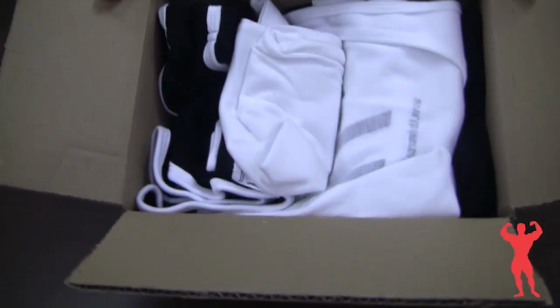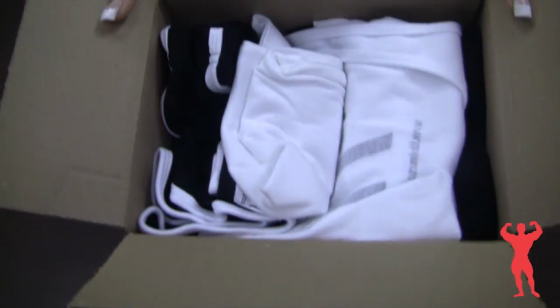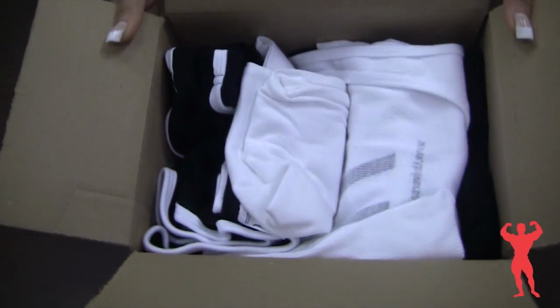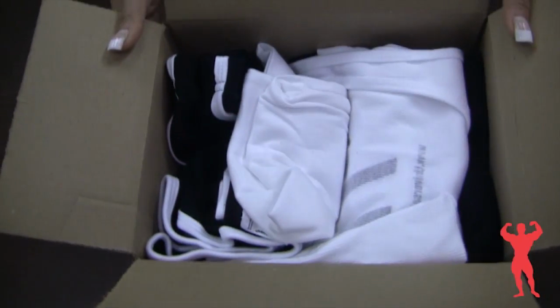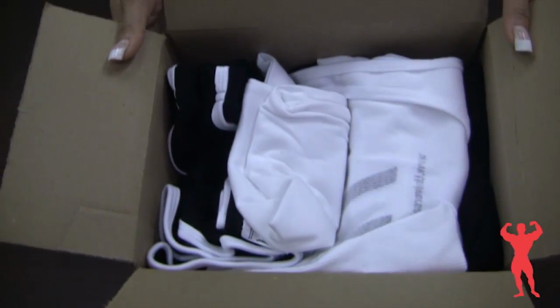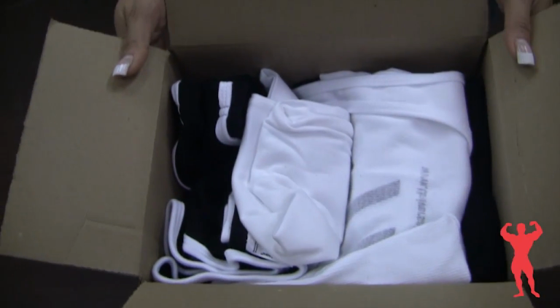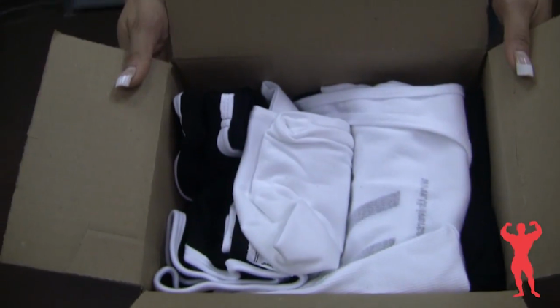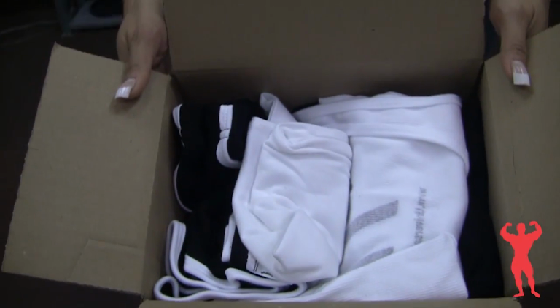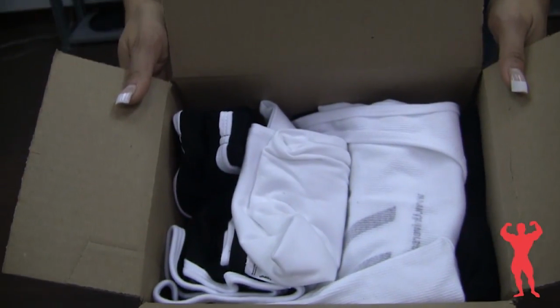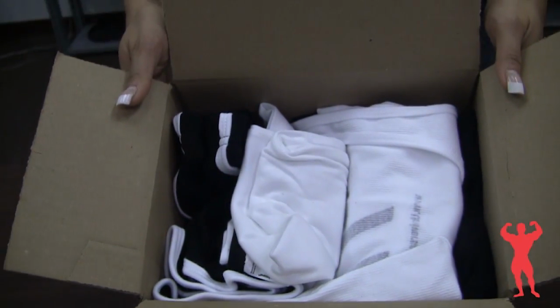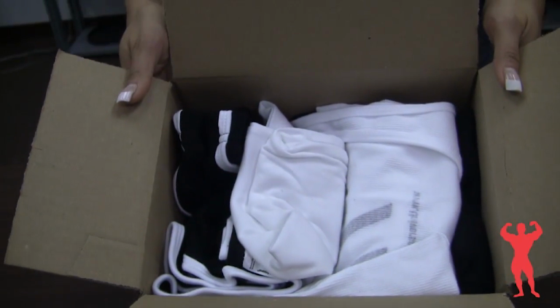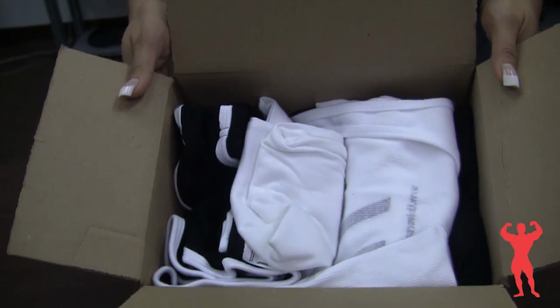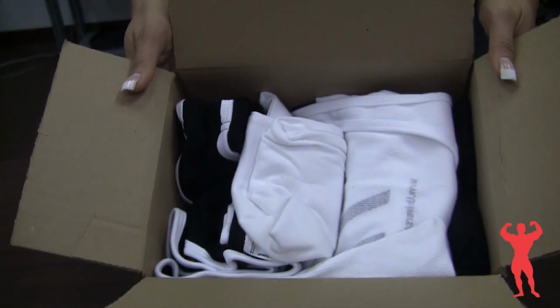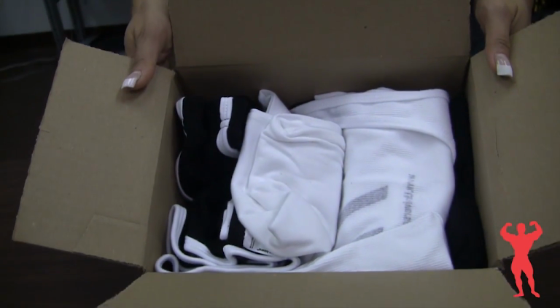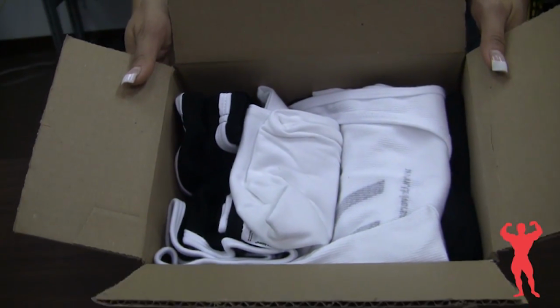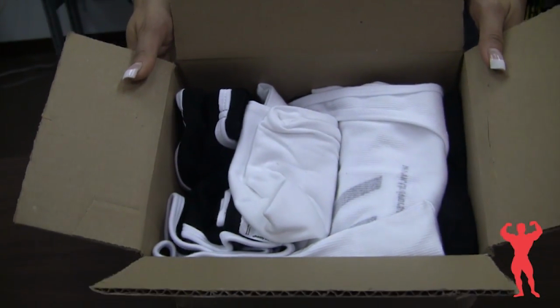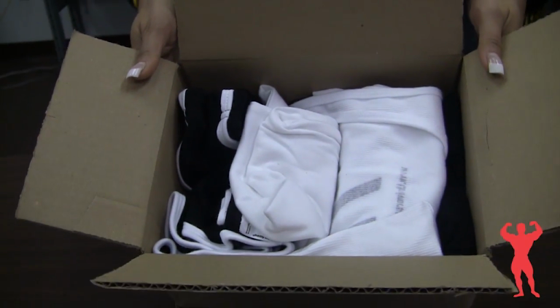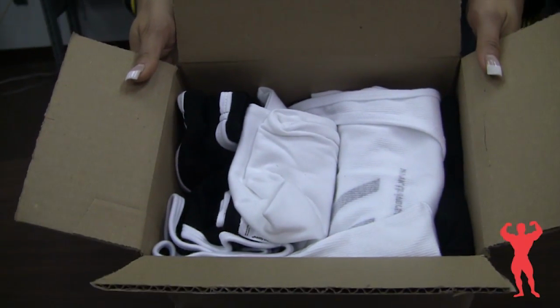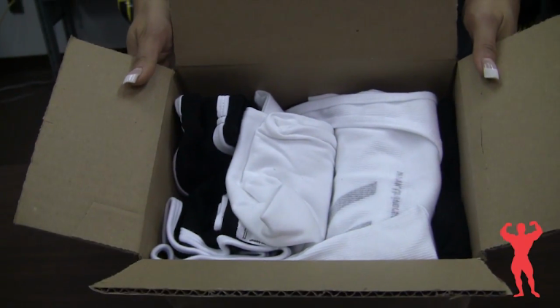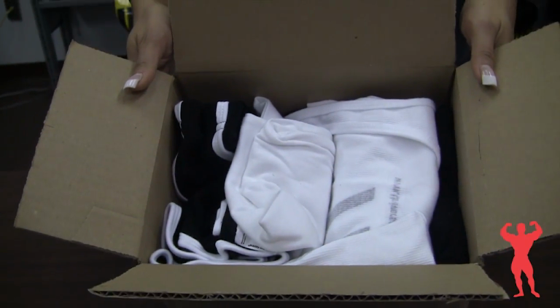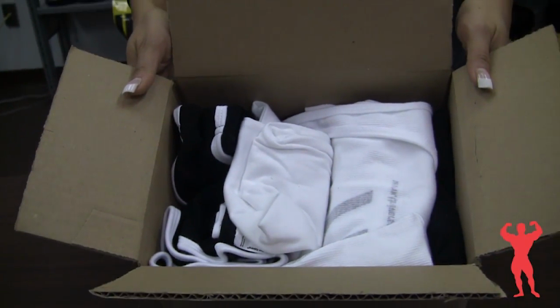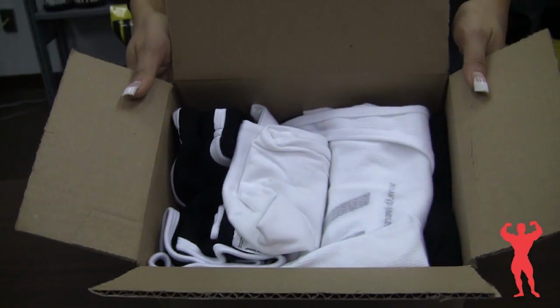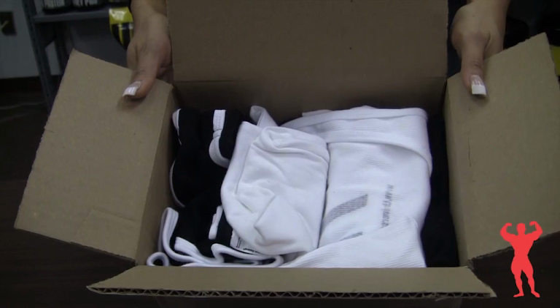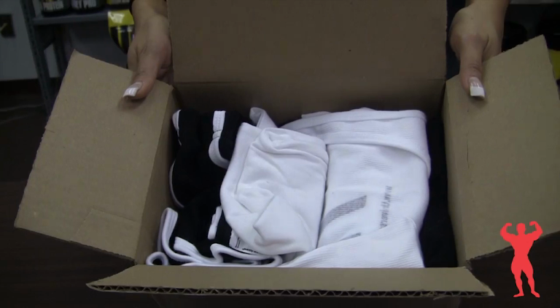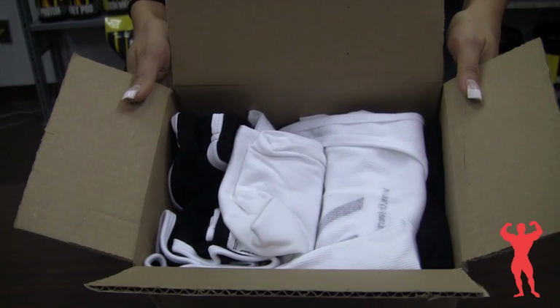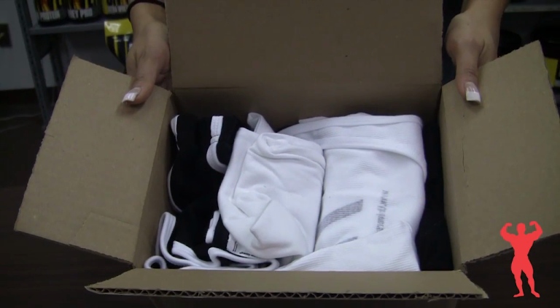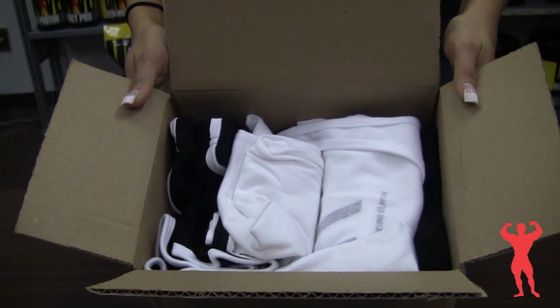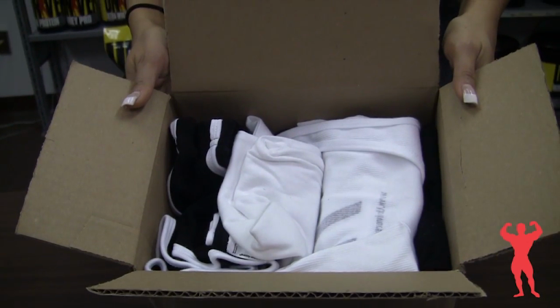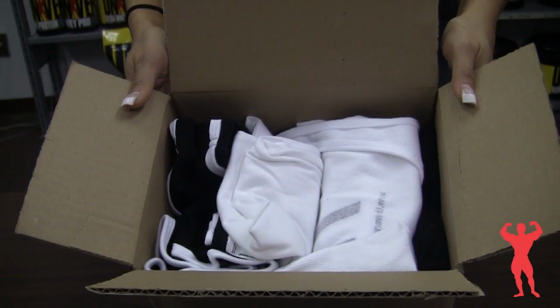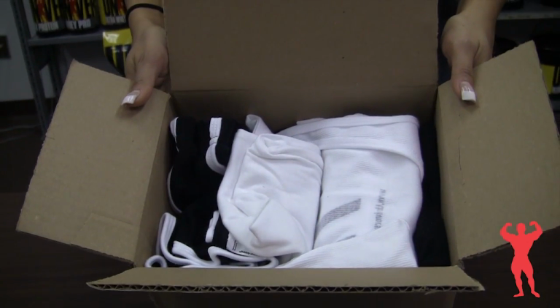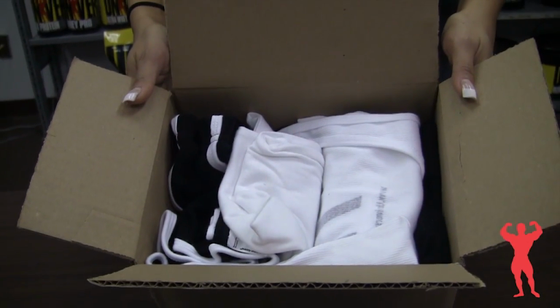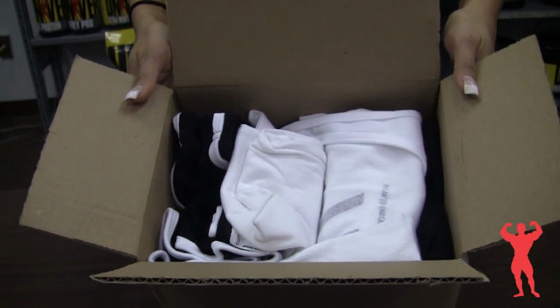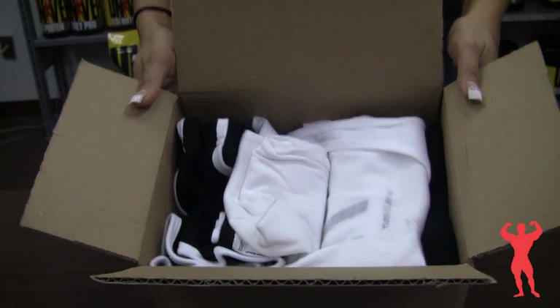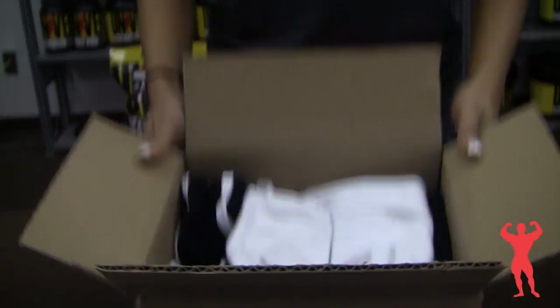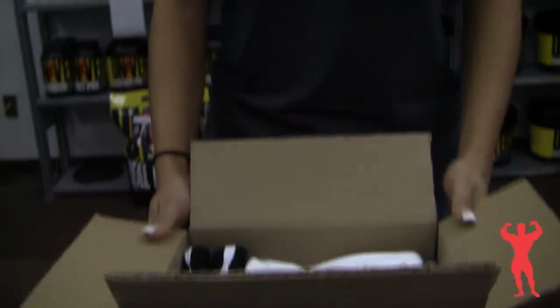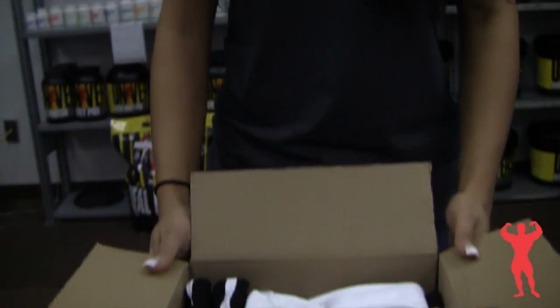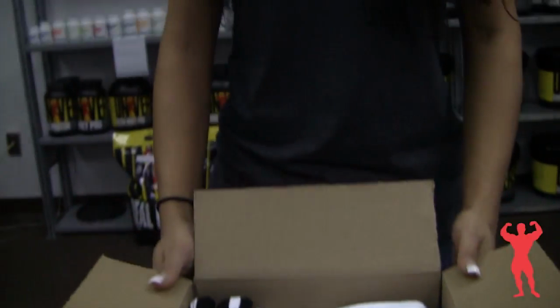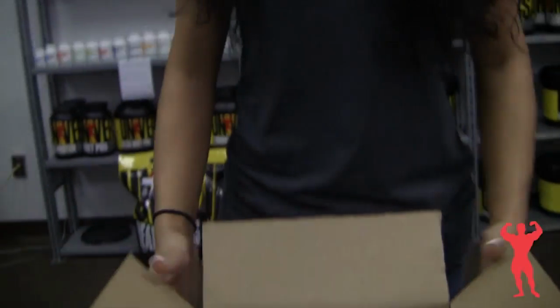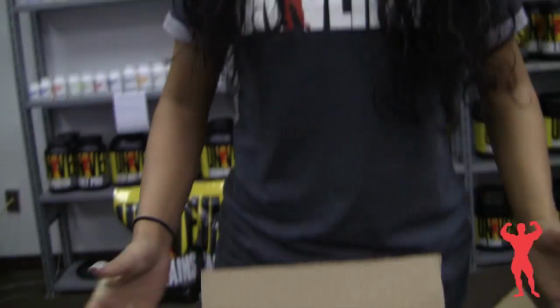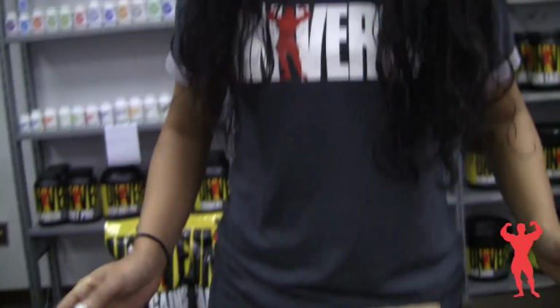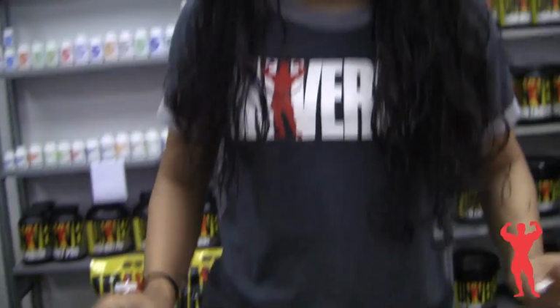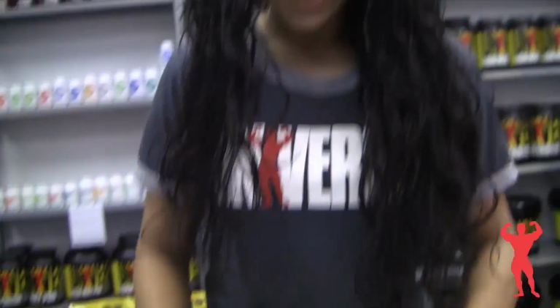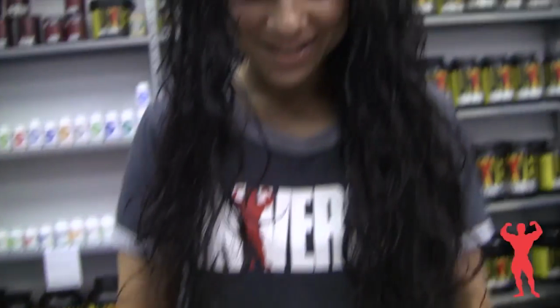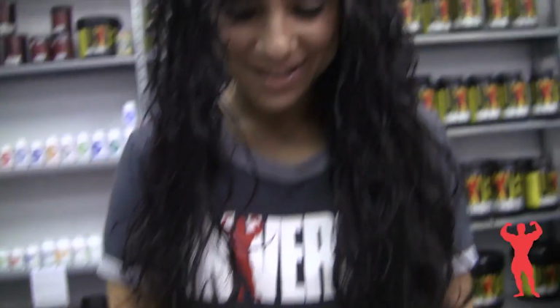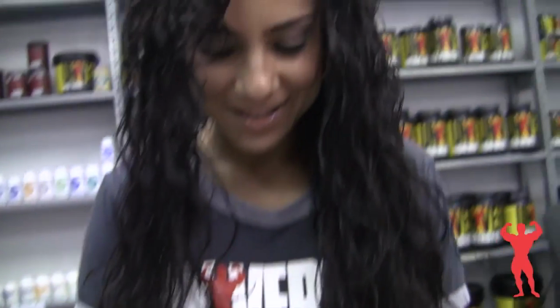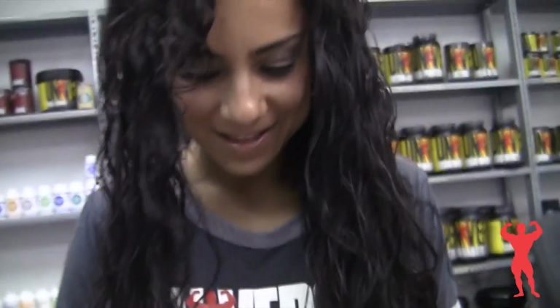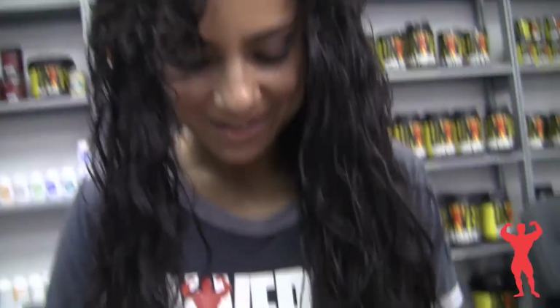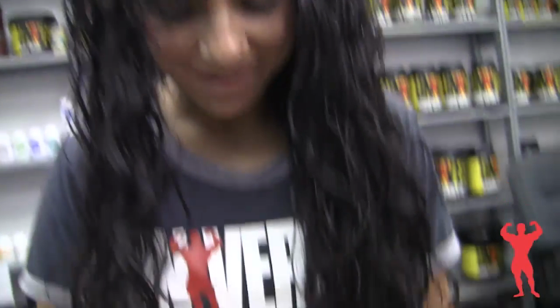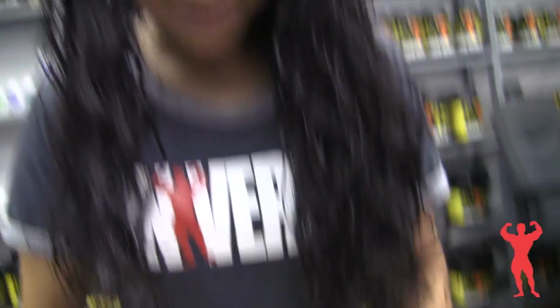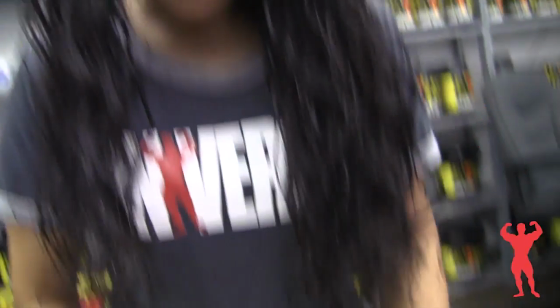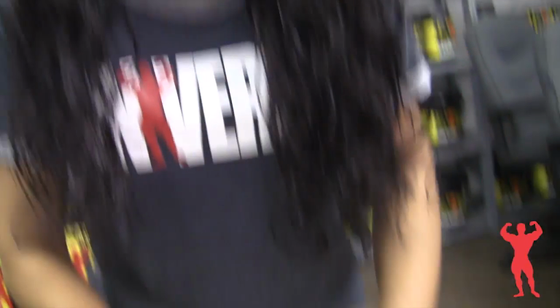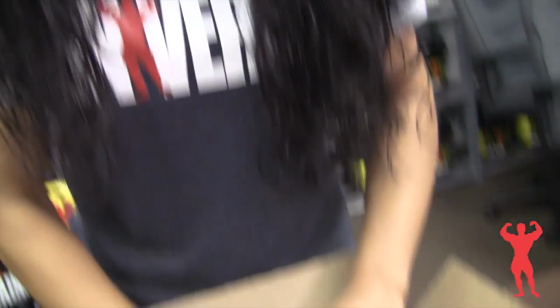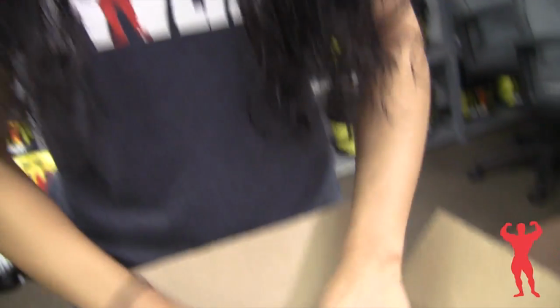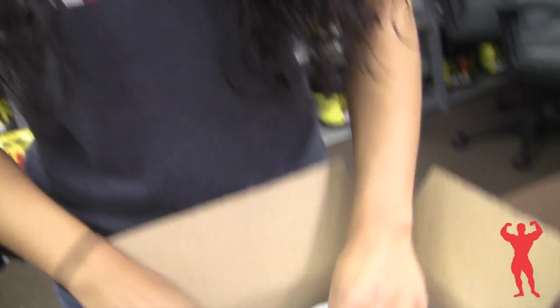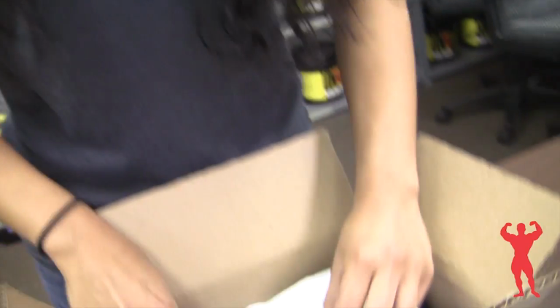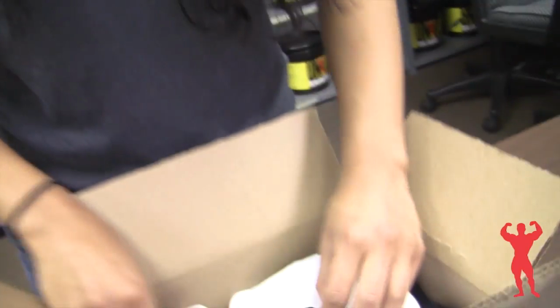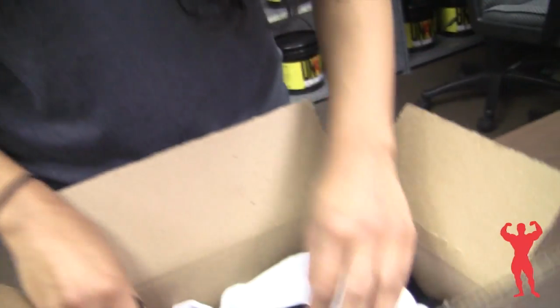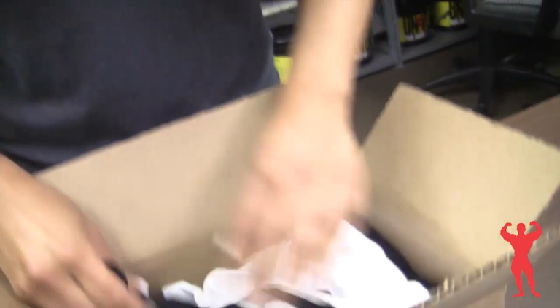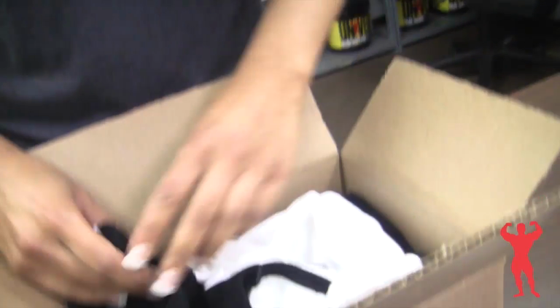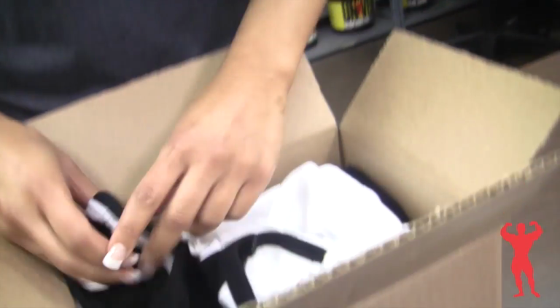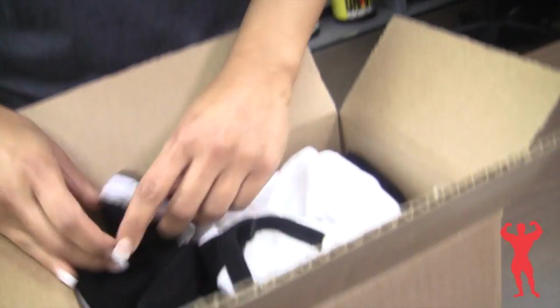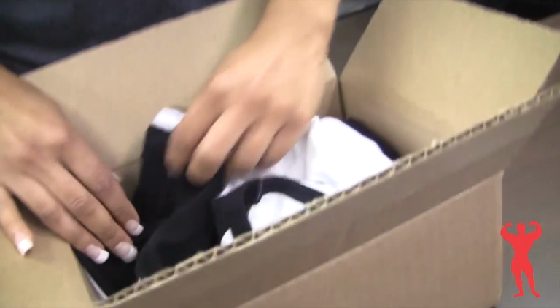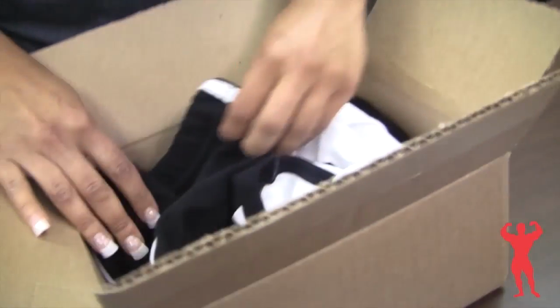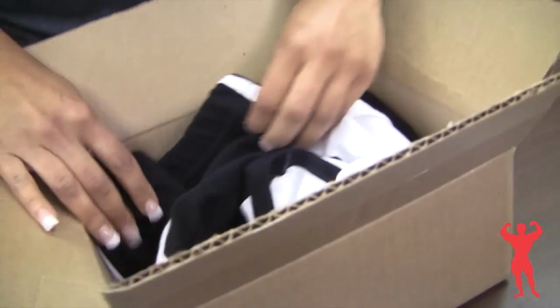All nicely folded and packed, courtesy of shipping. Let's pull out the first item here.